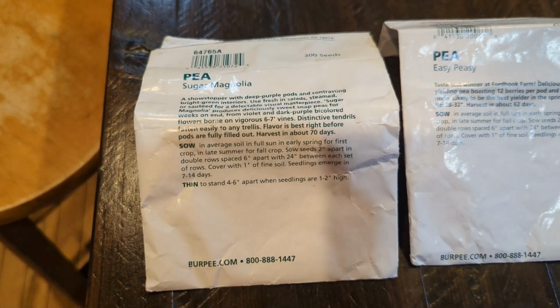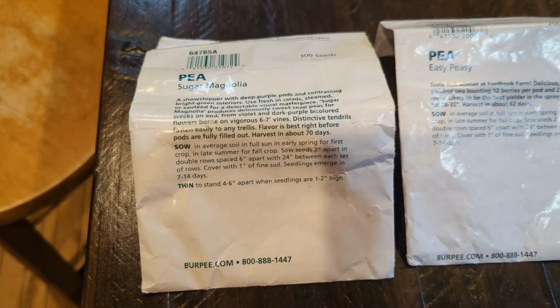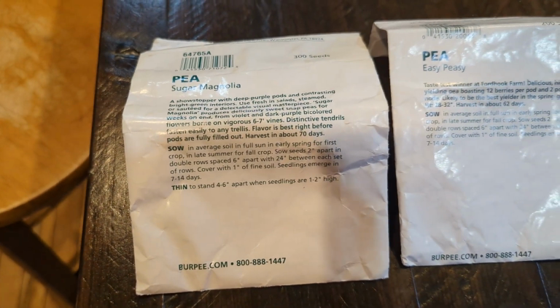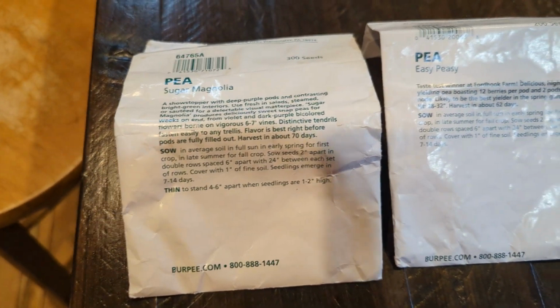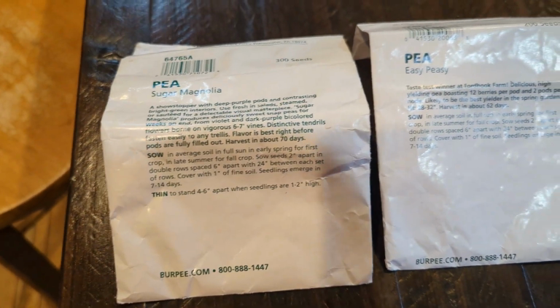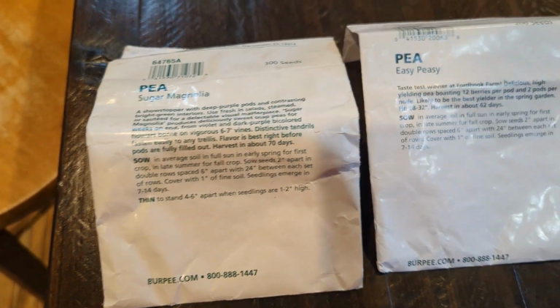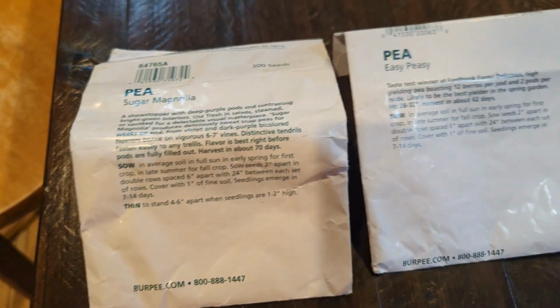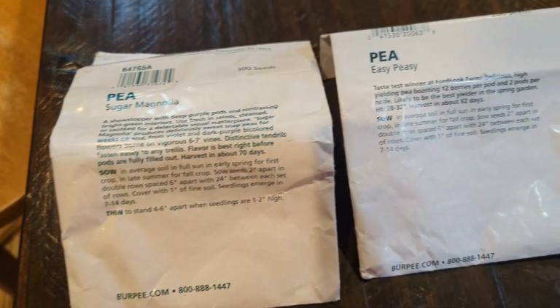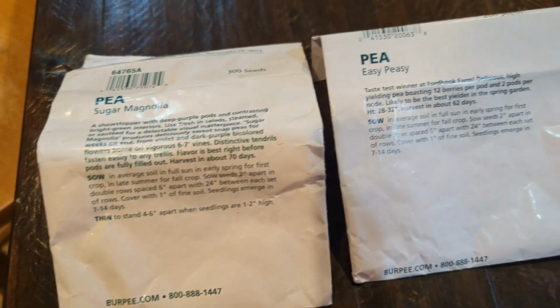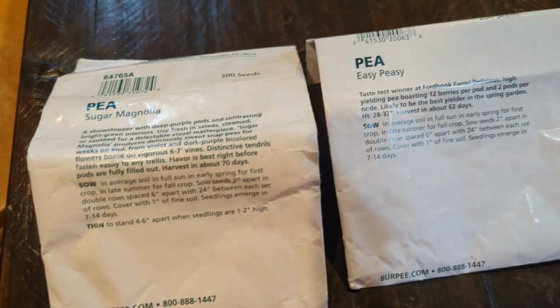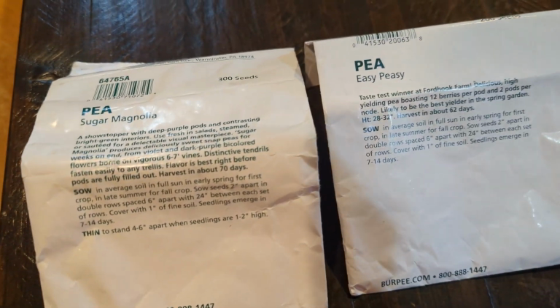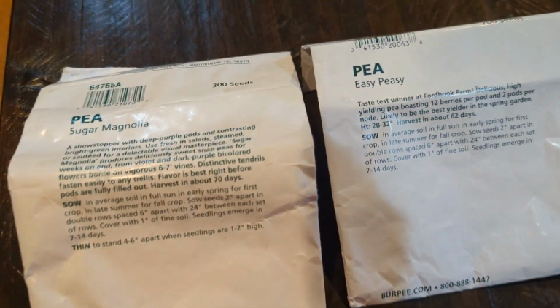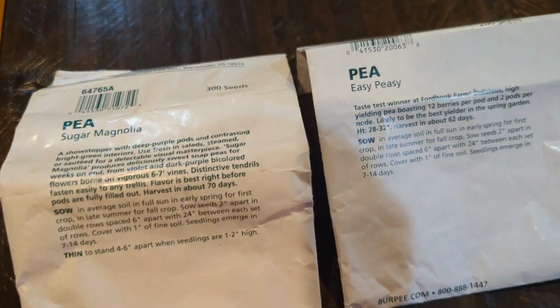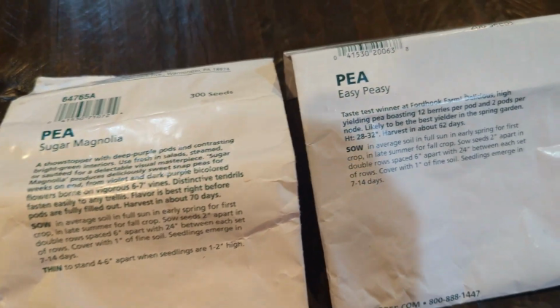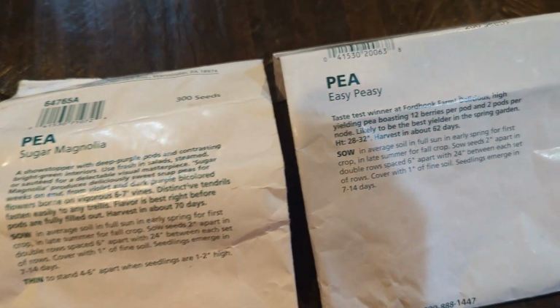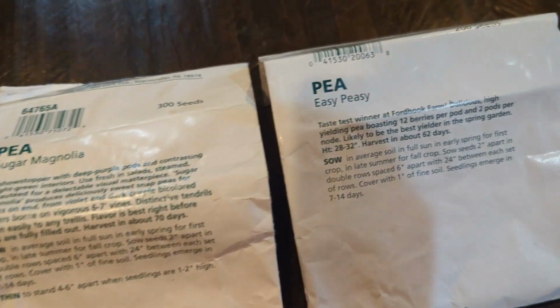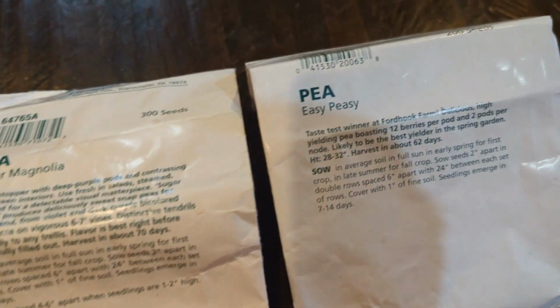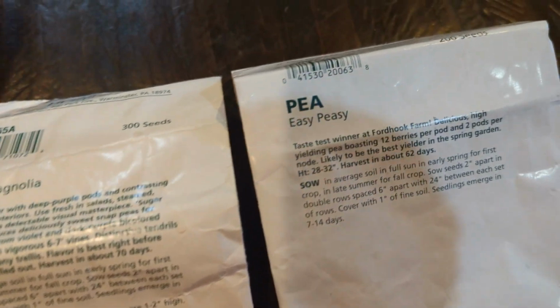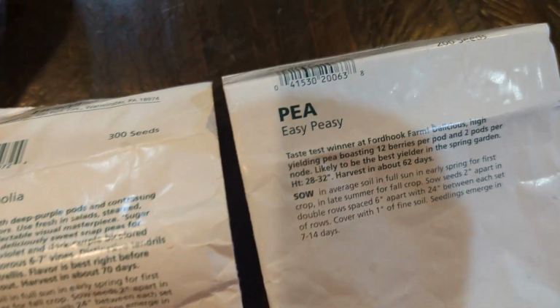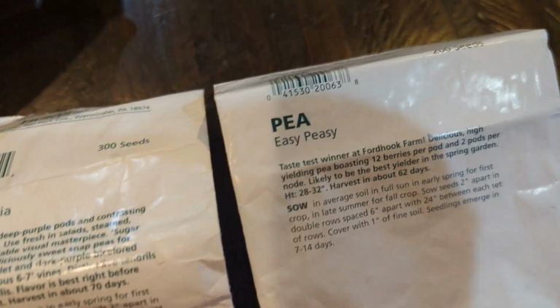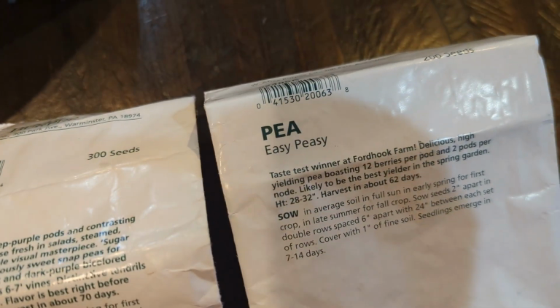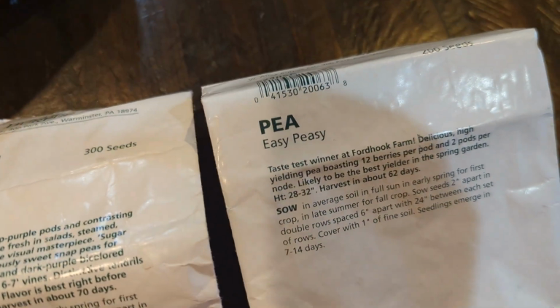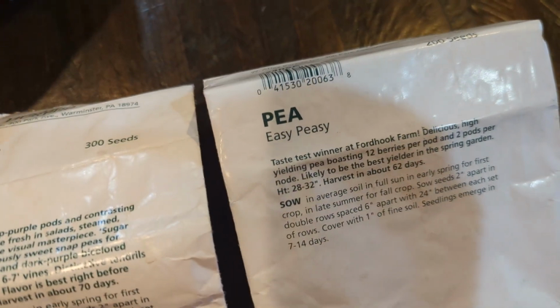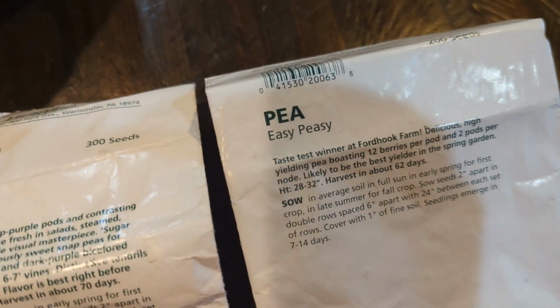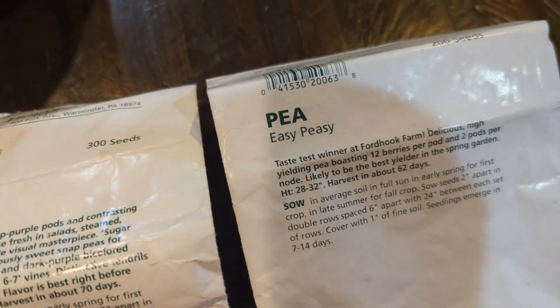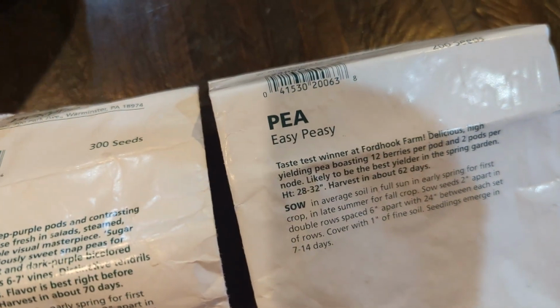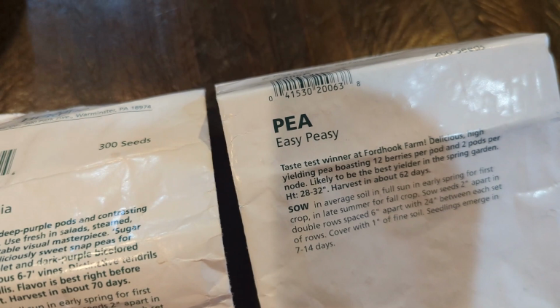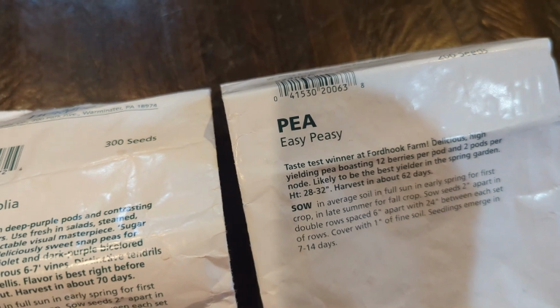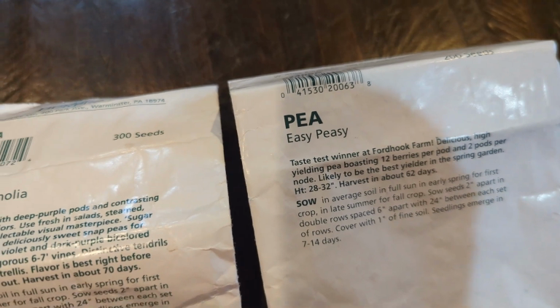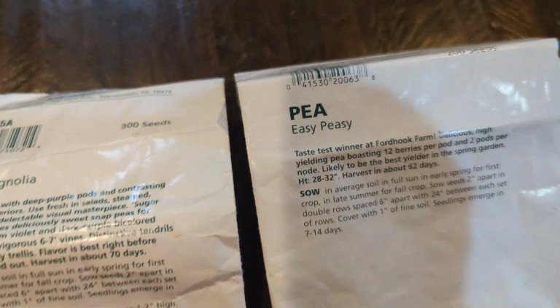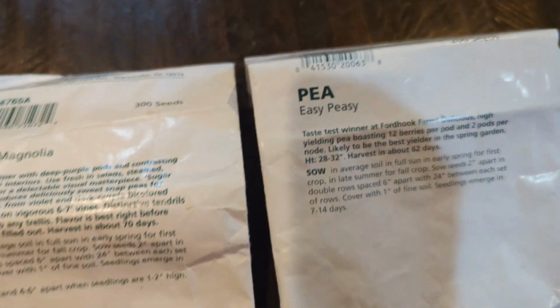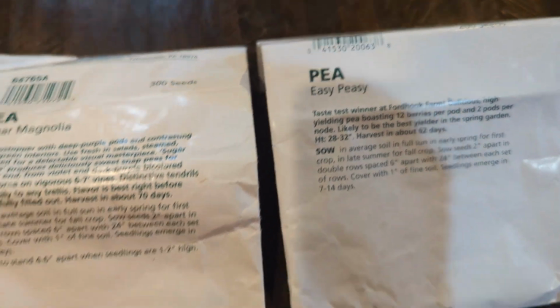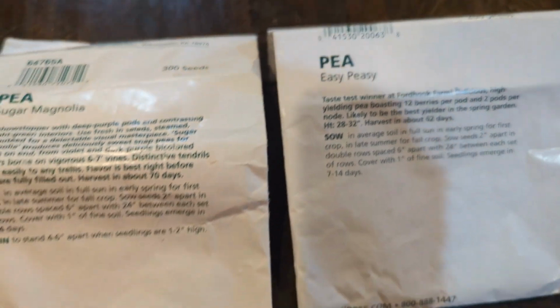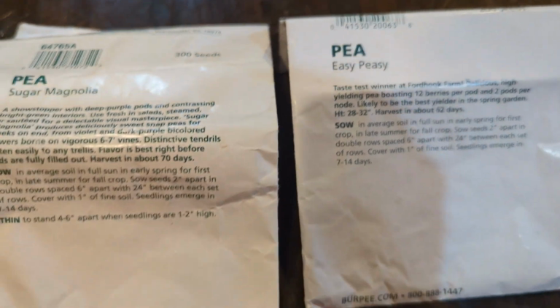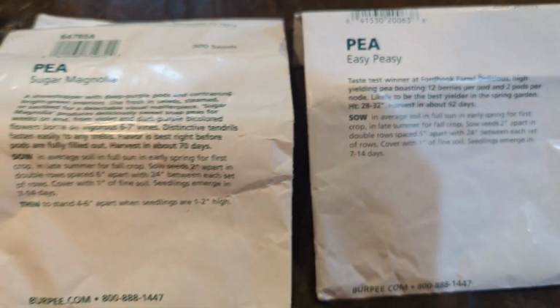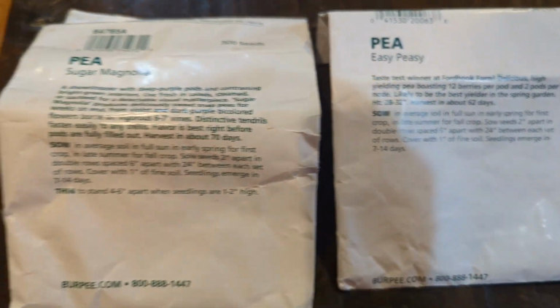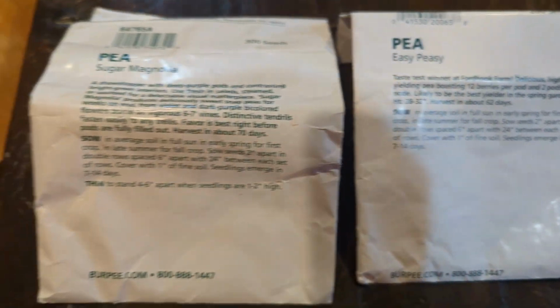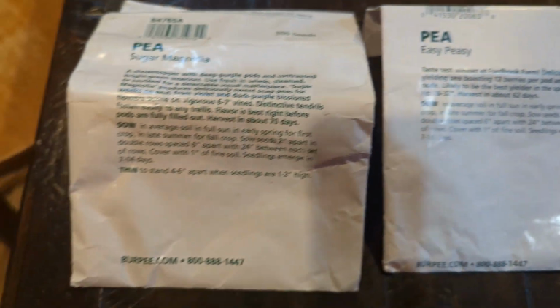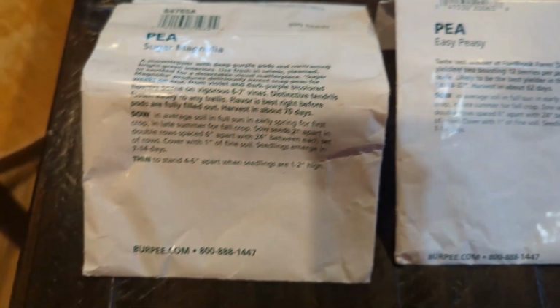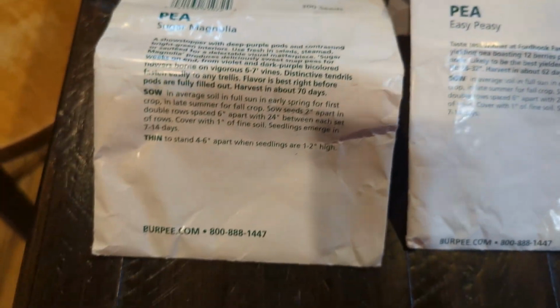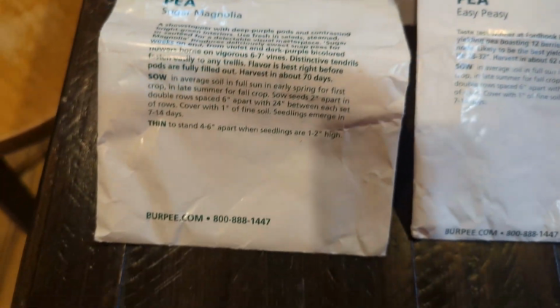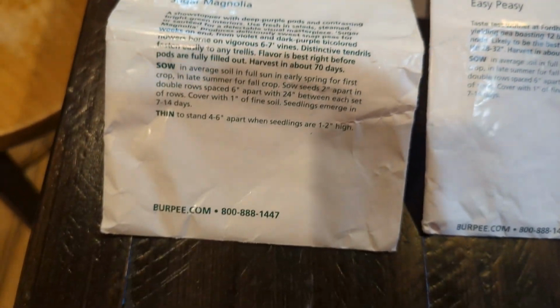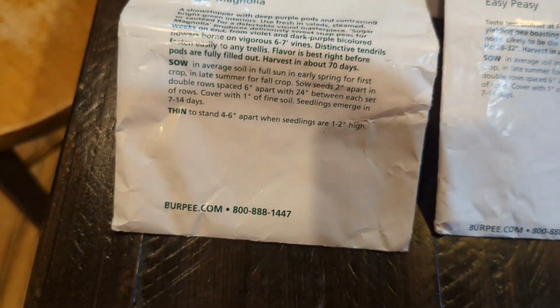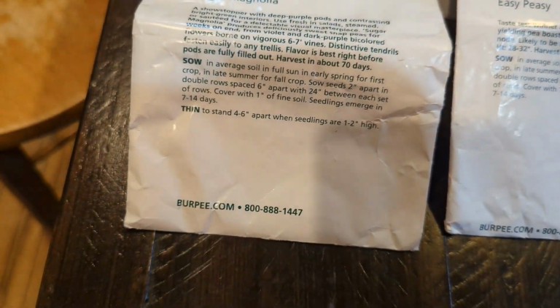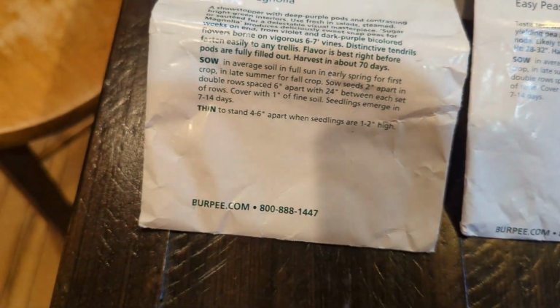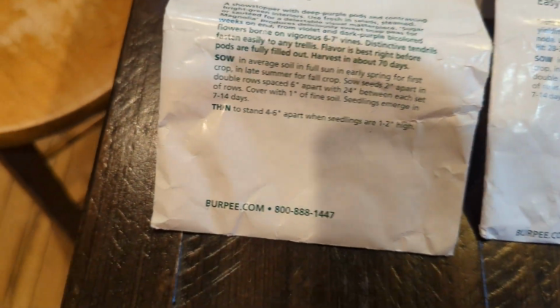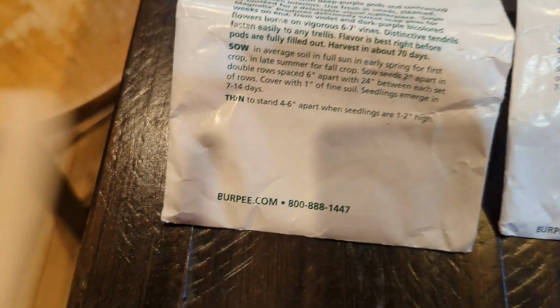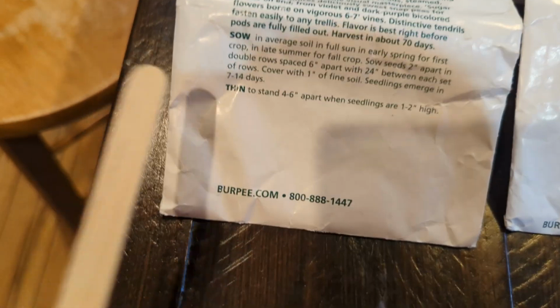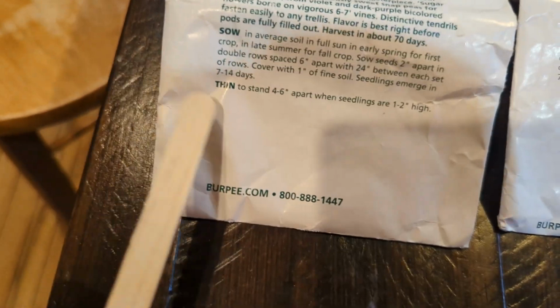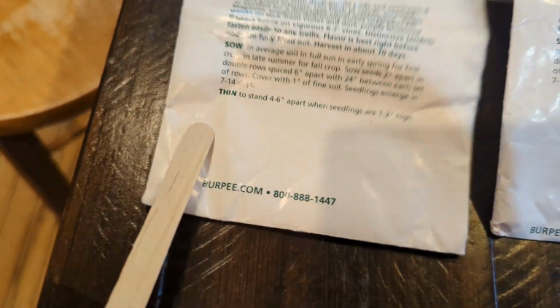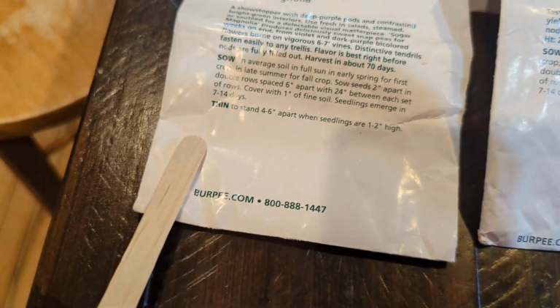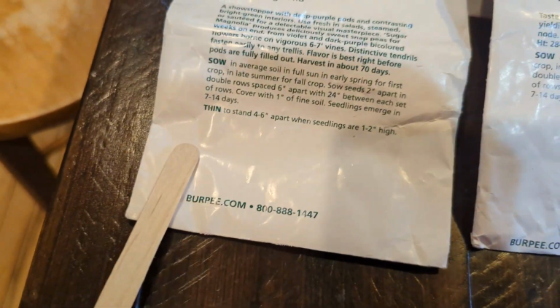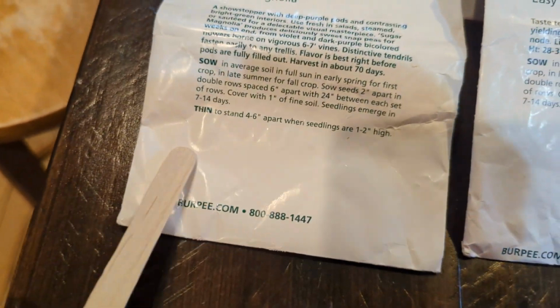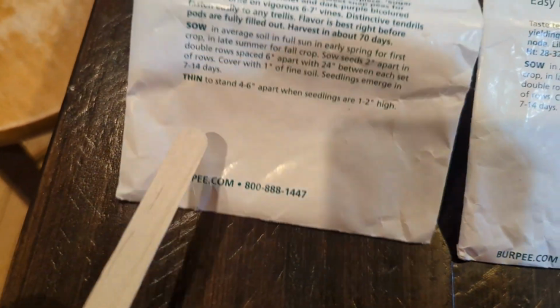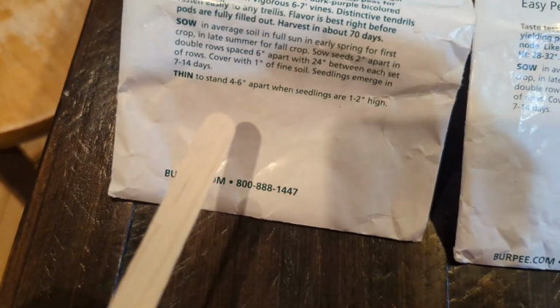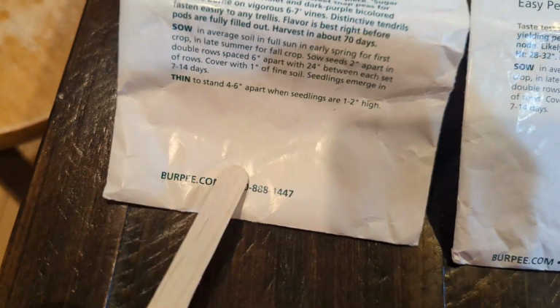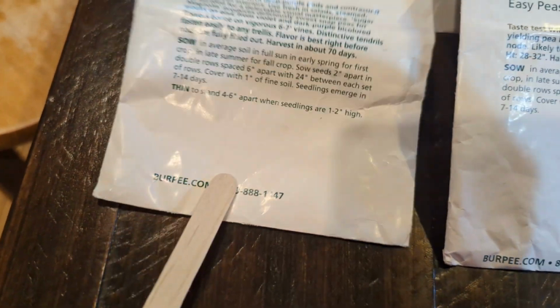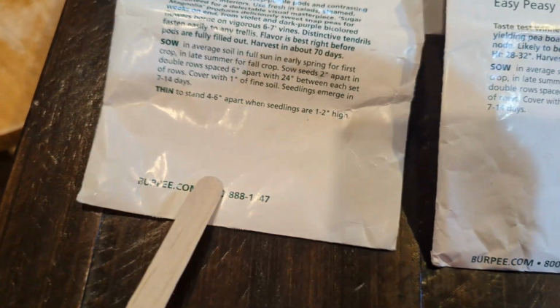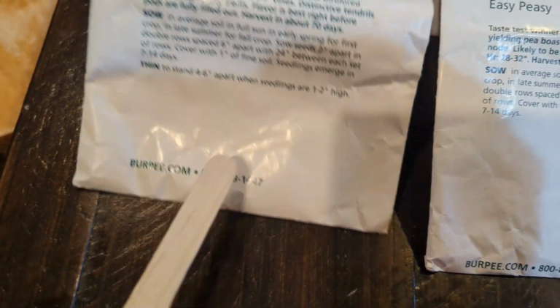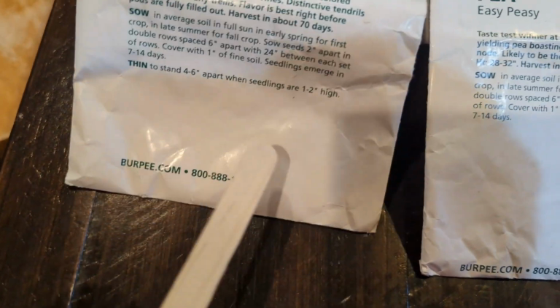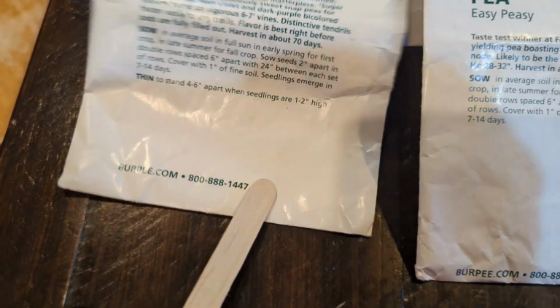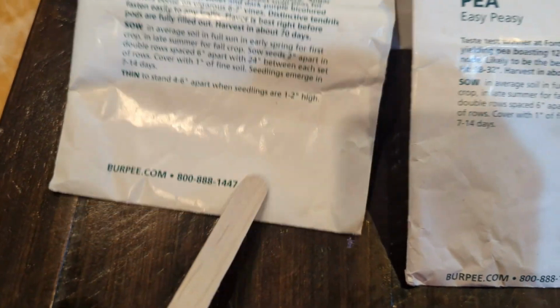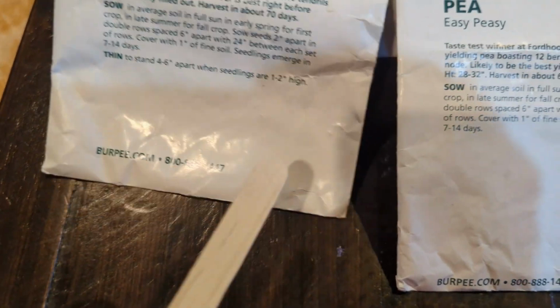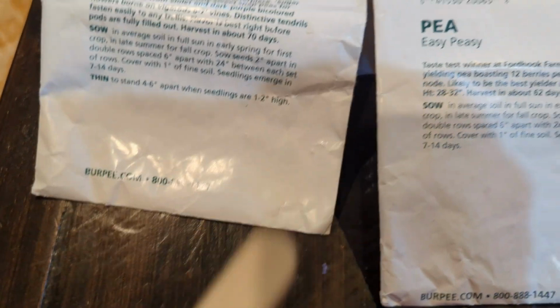So once you run out of seeds and if you are interested in saving your own seeds for the same variety, don't throw the seed packet away.